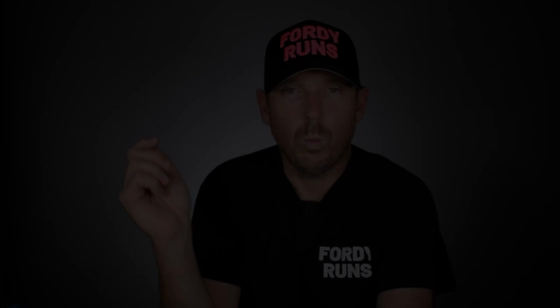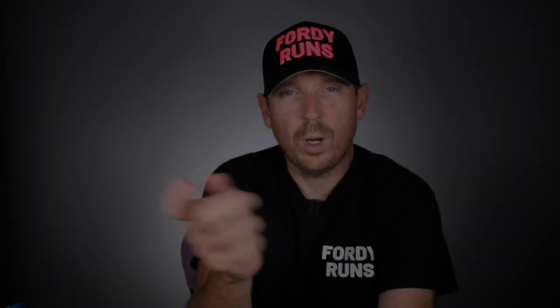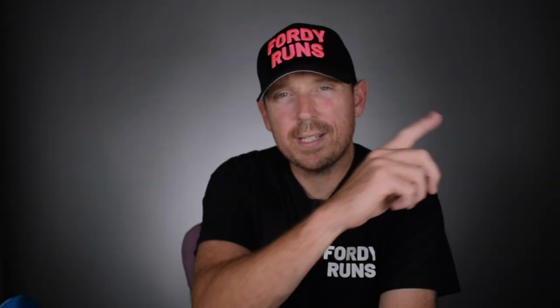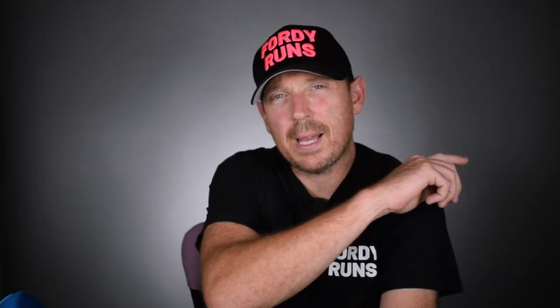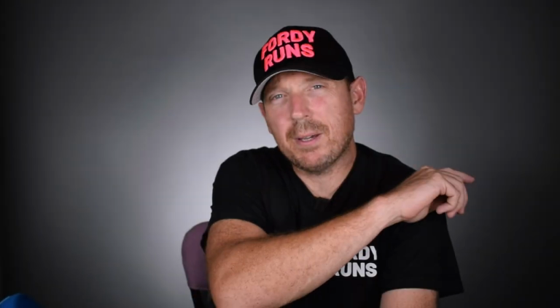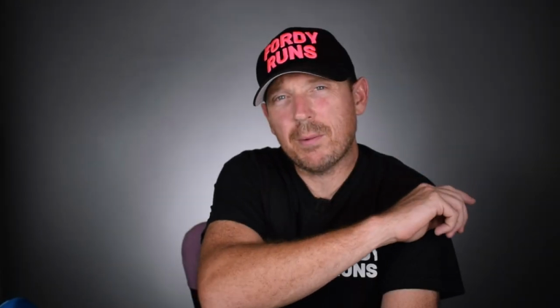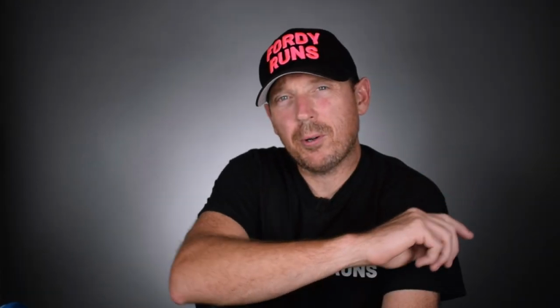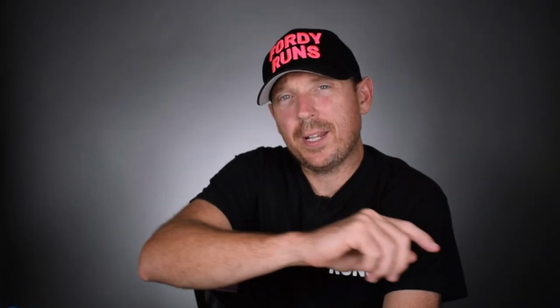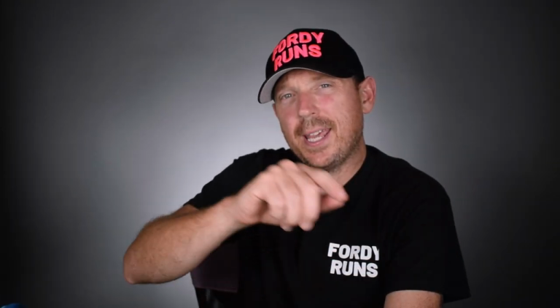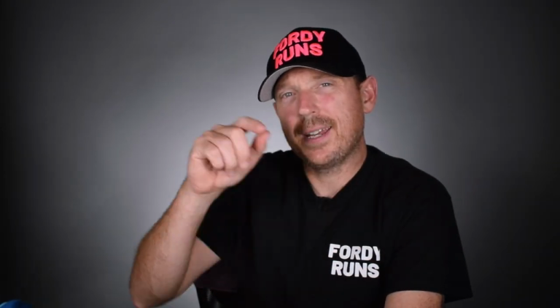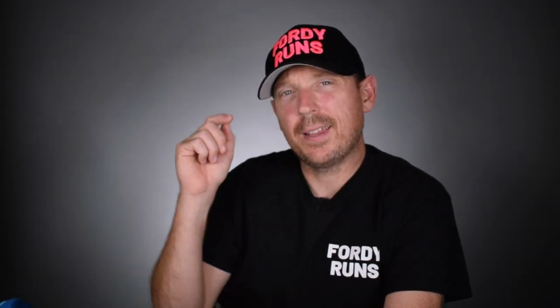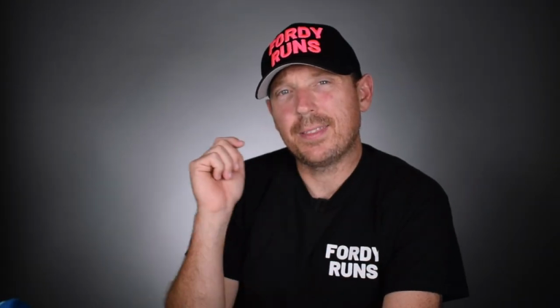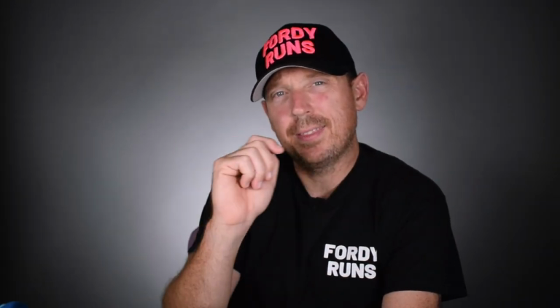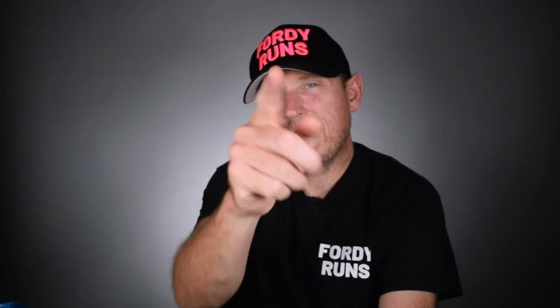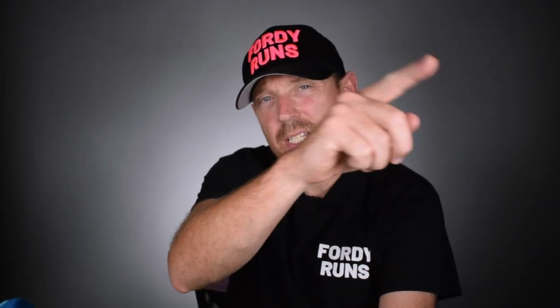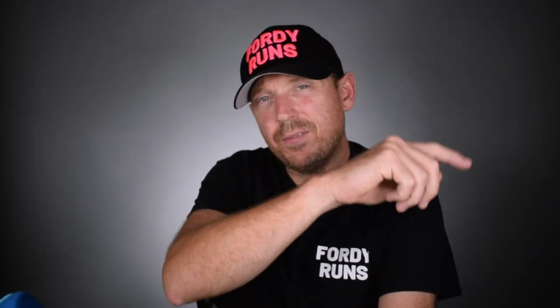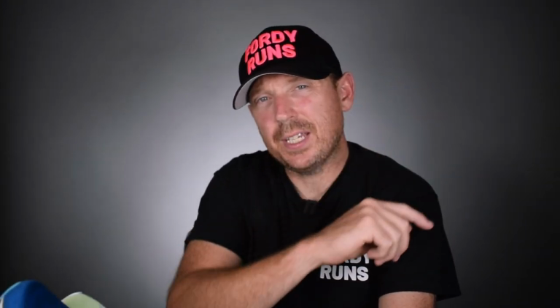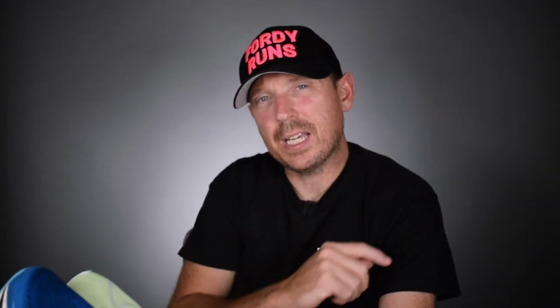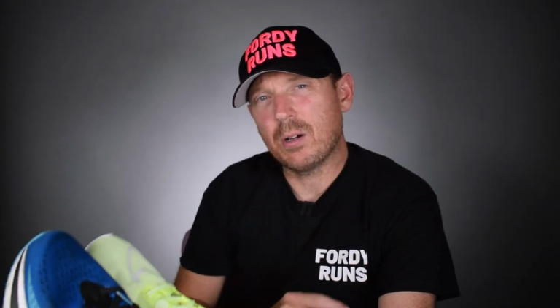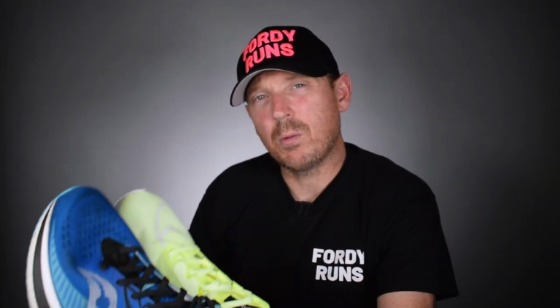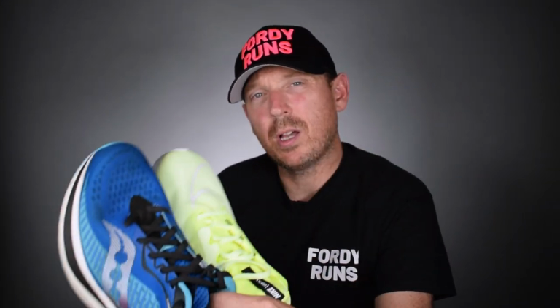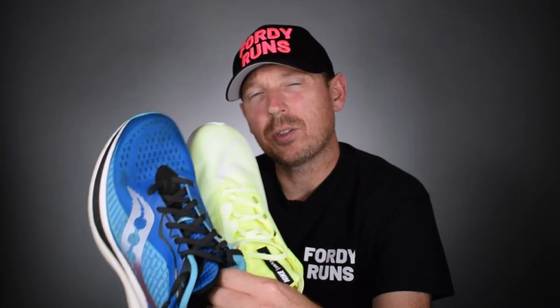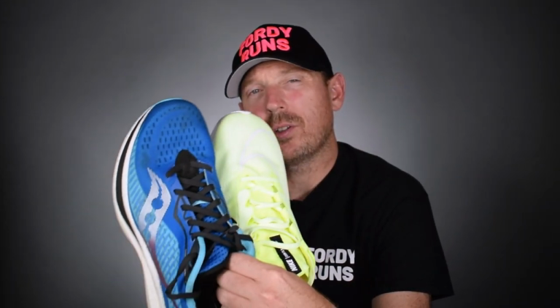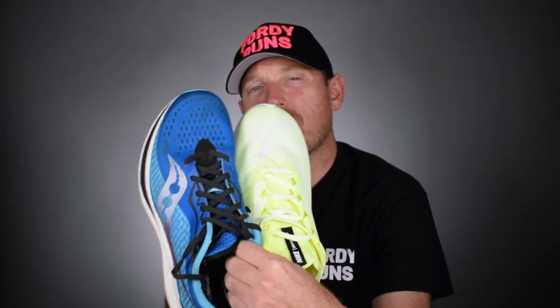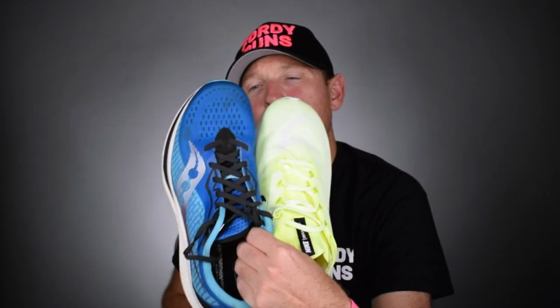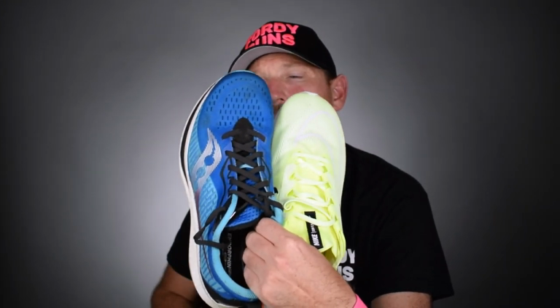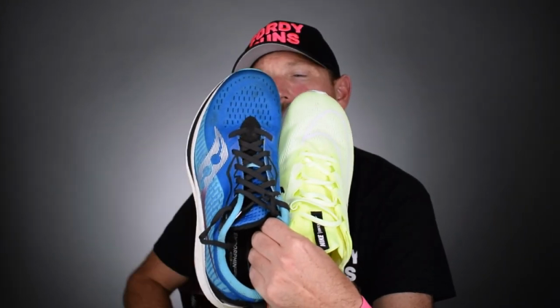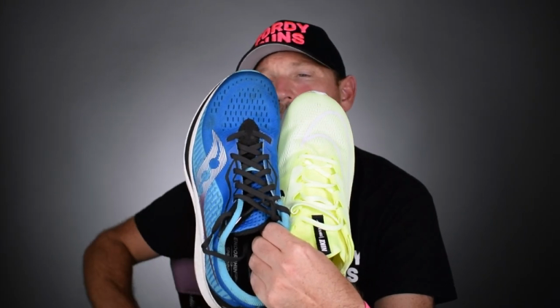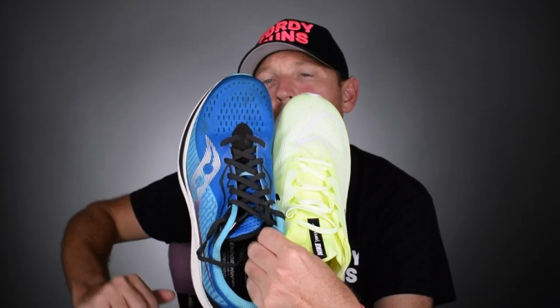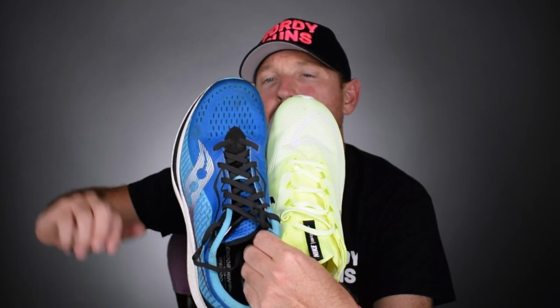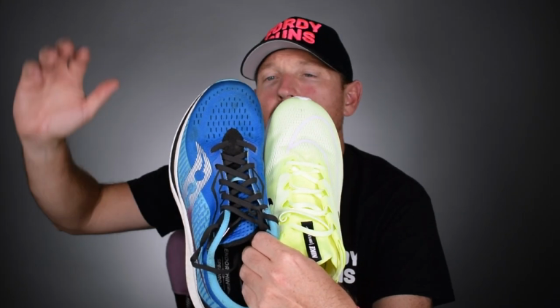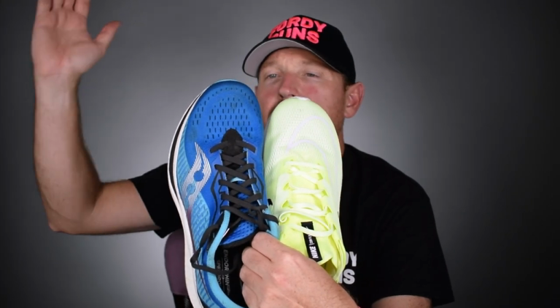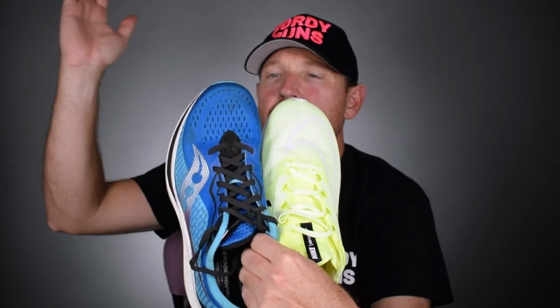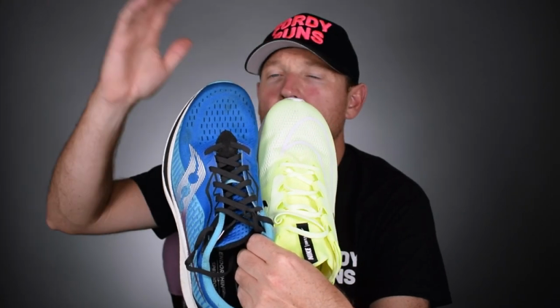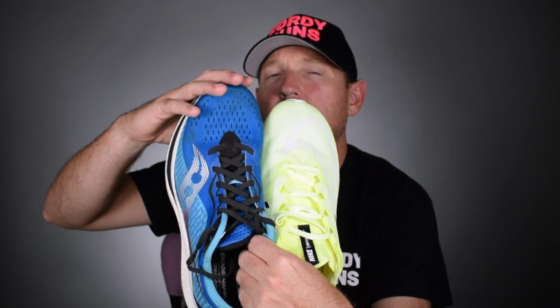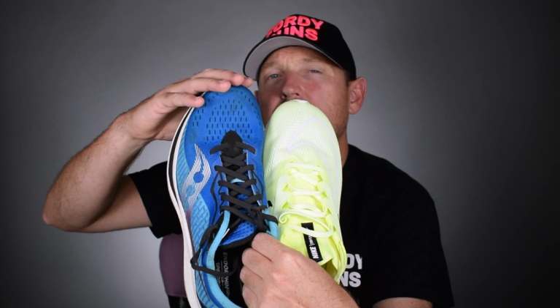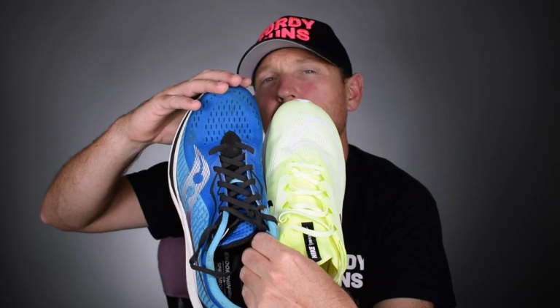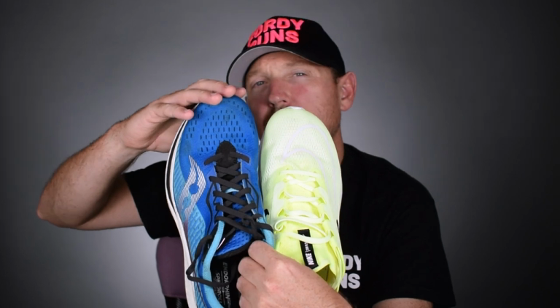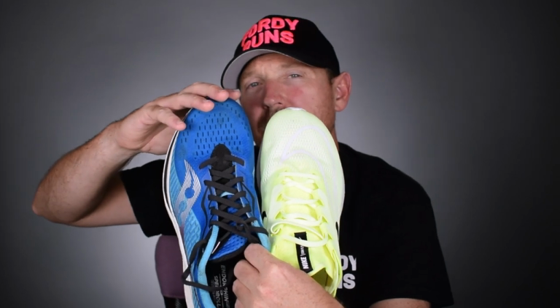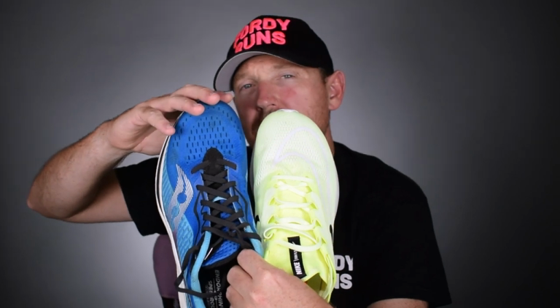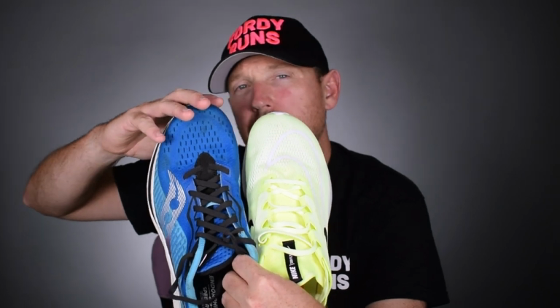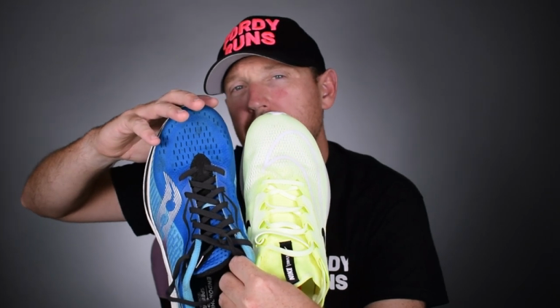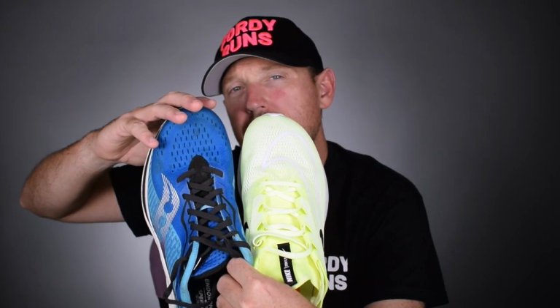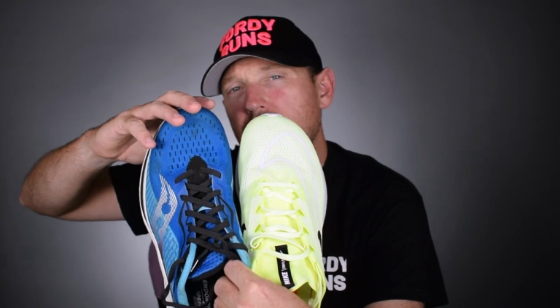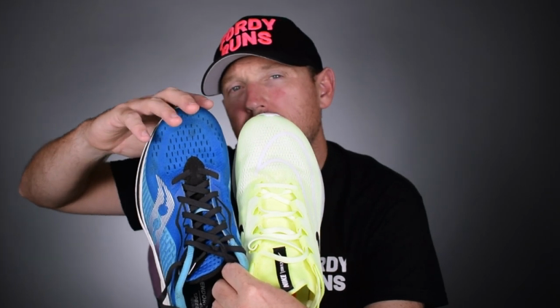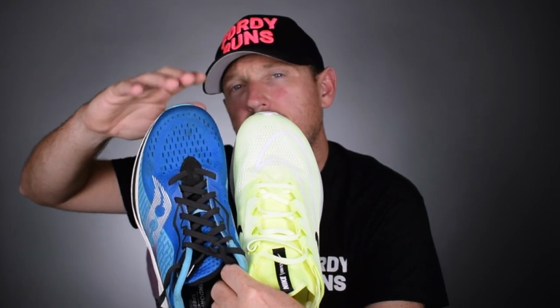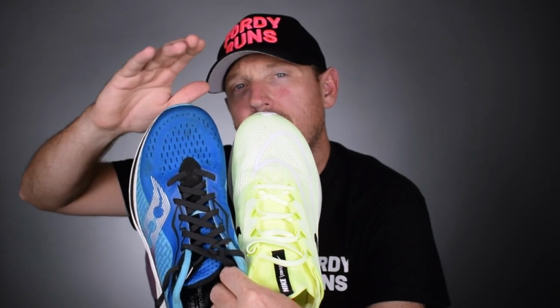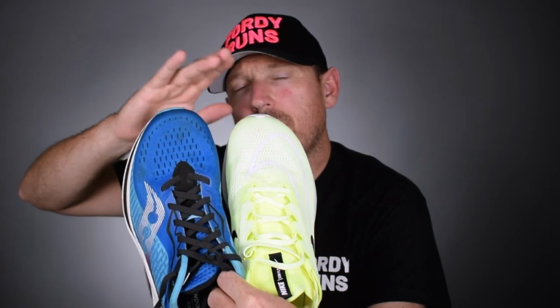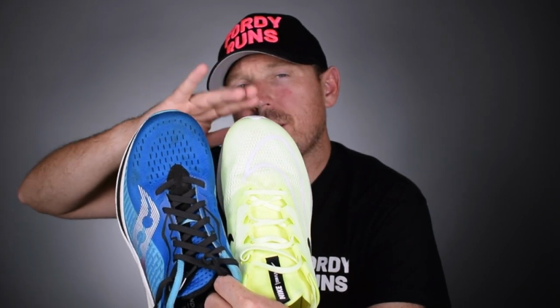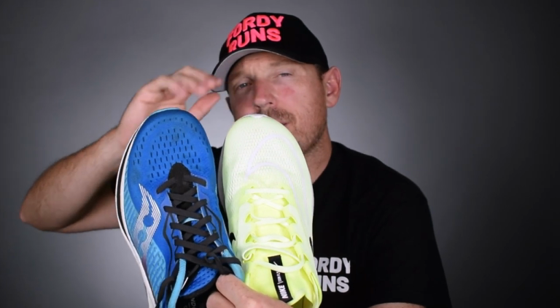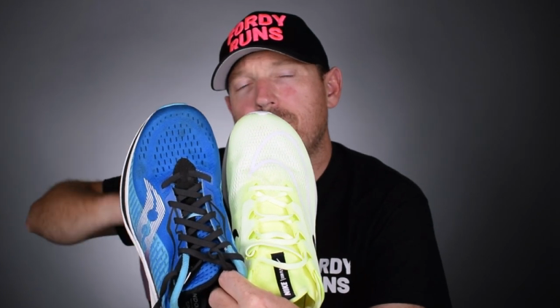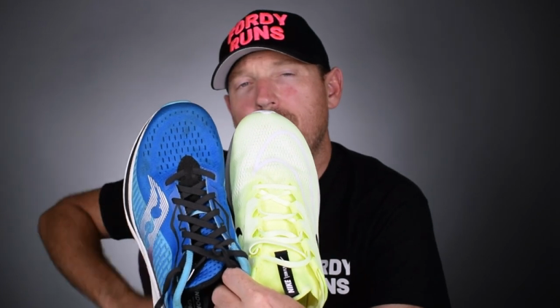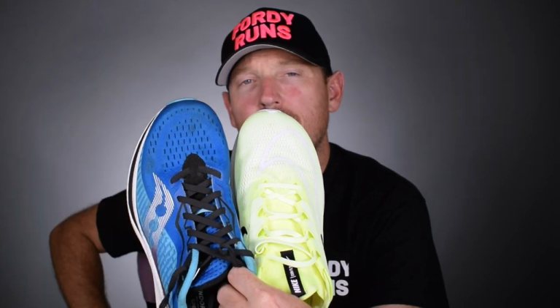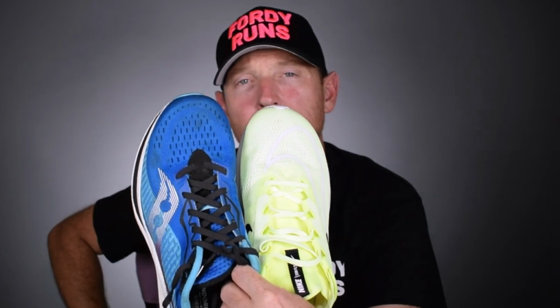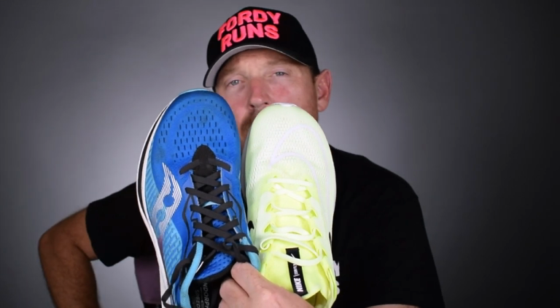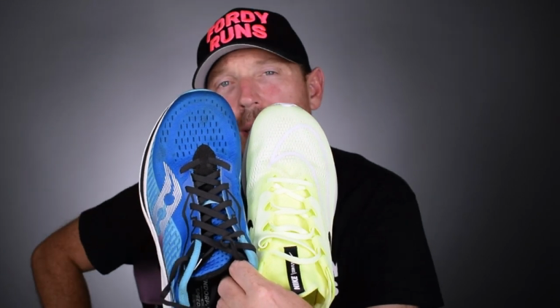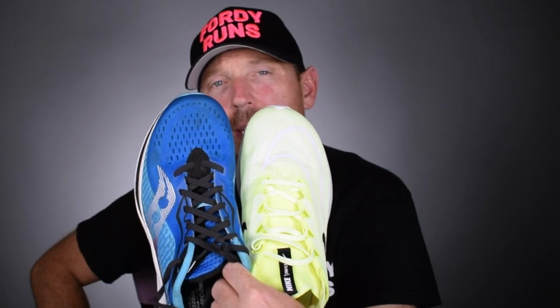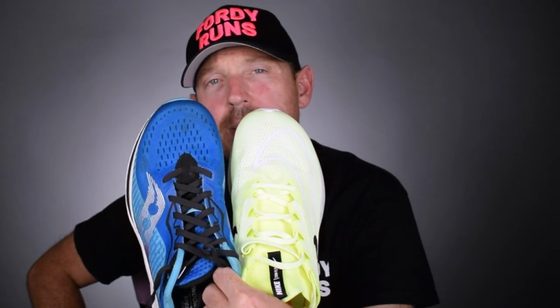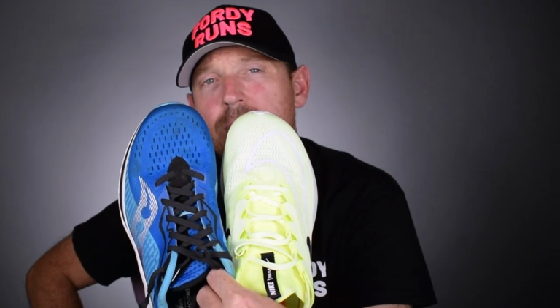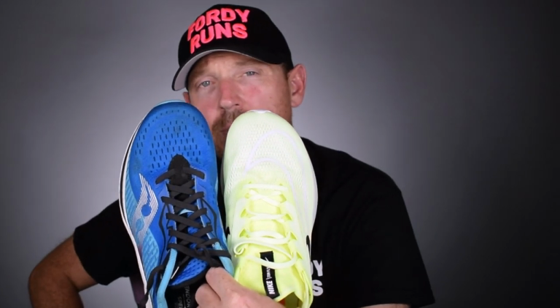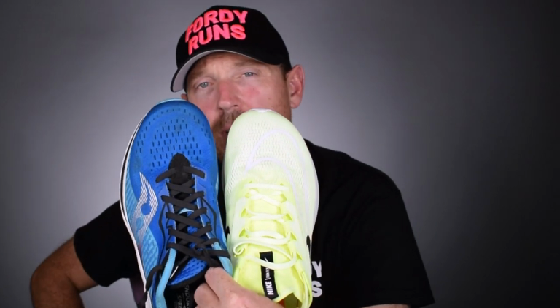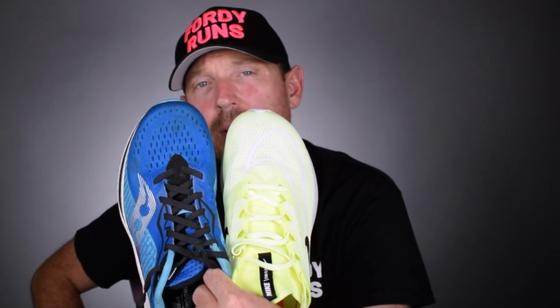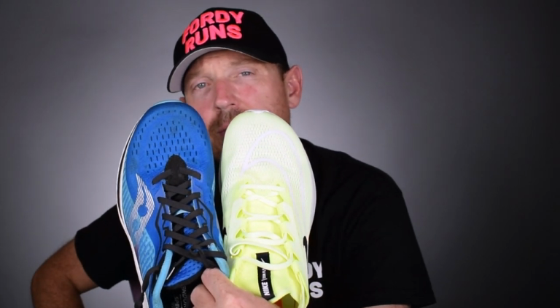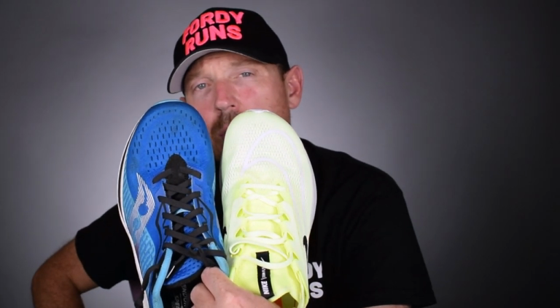What is up everybody! In this video we are doing a shootout between the Saucony Endorphin Speed 2 against the brand new Nike ZoomFly 4.